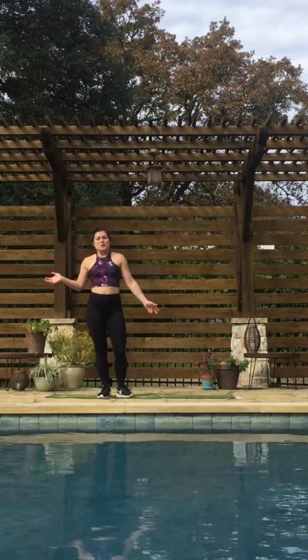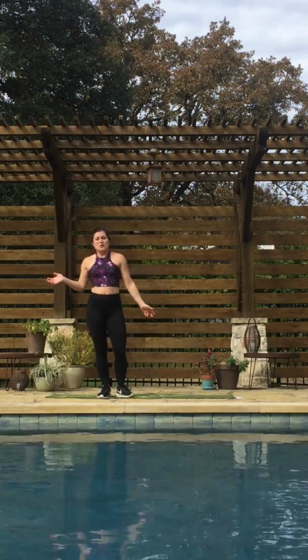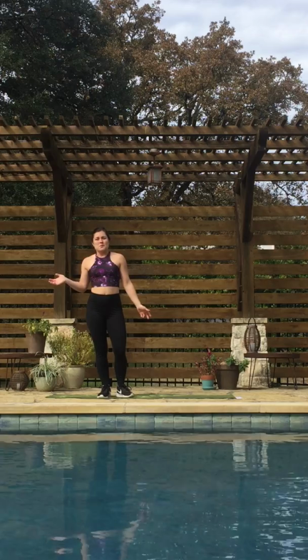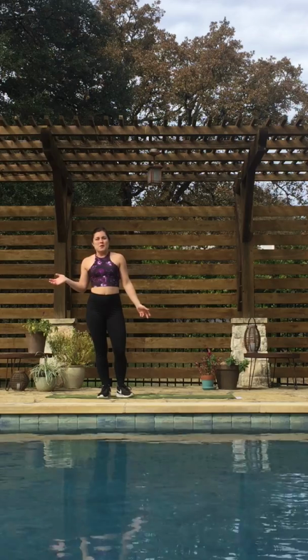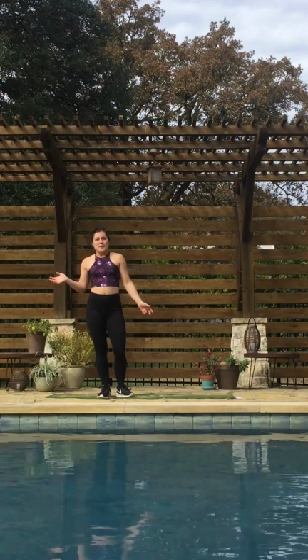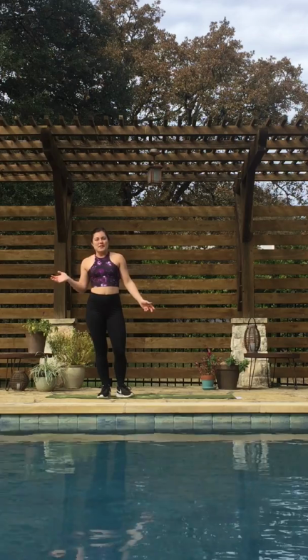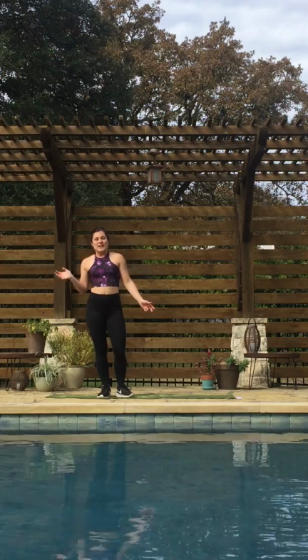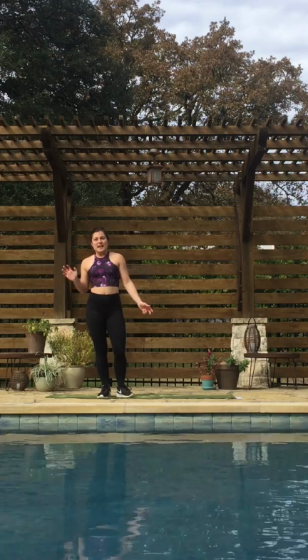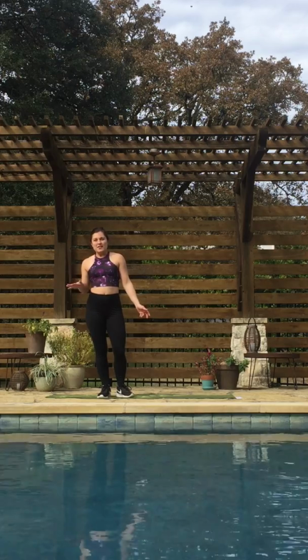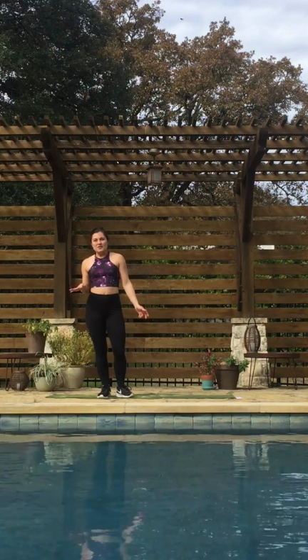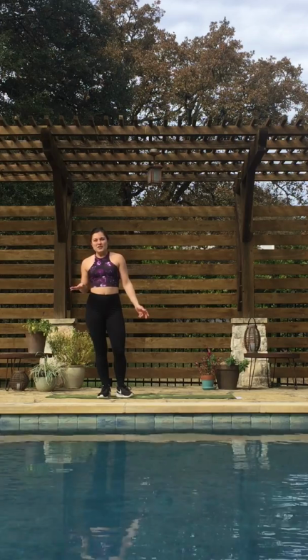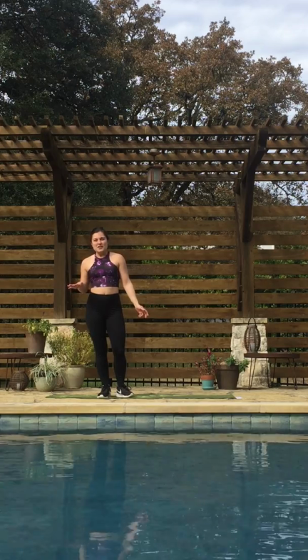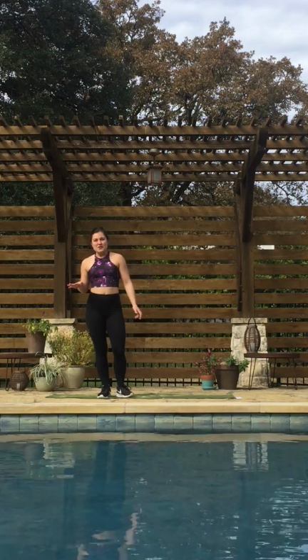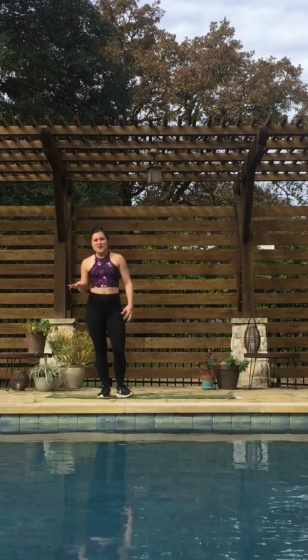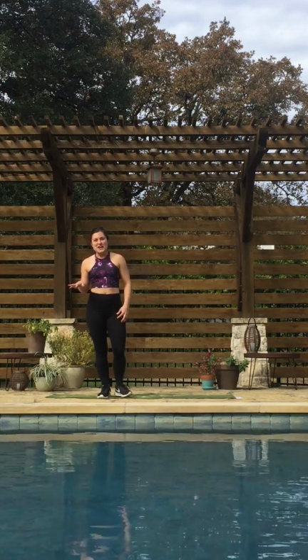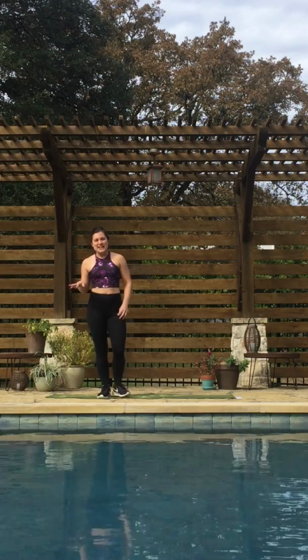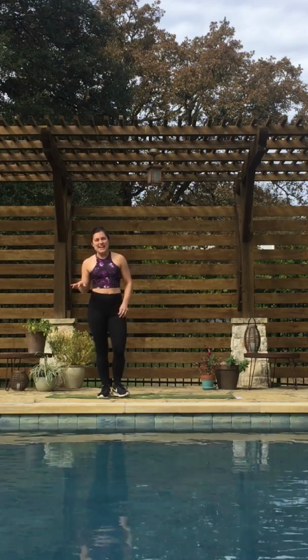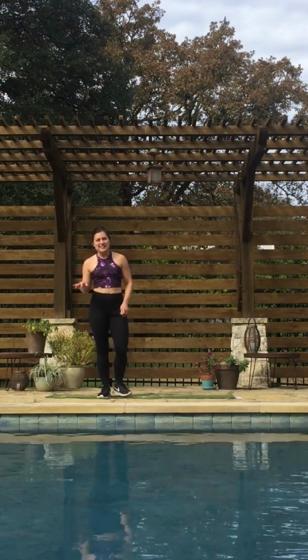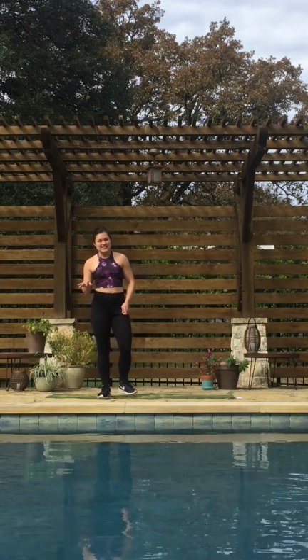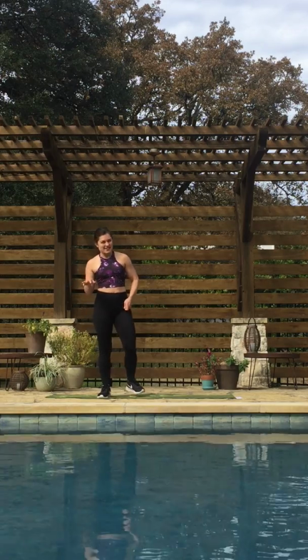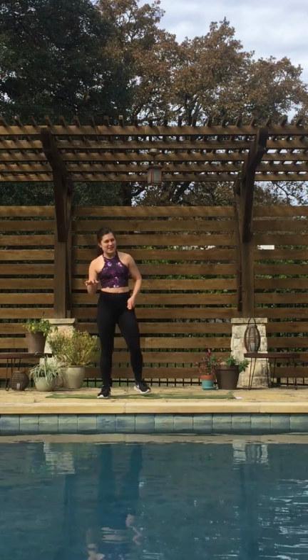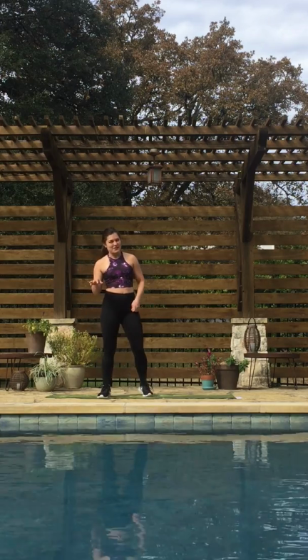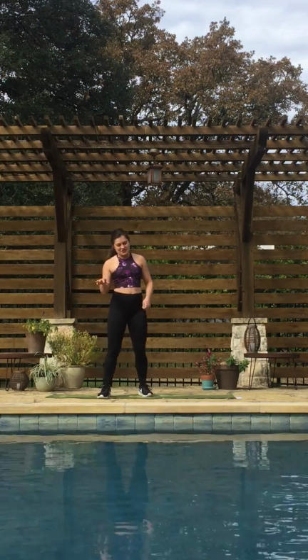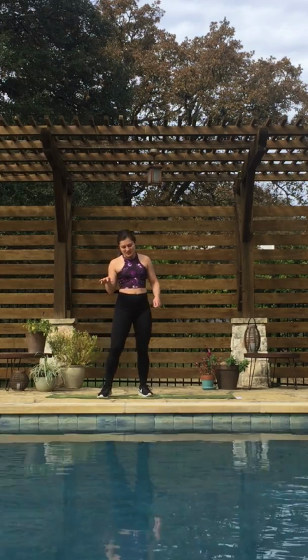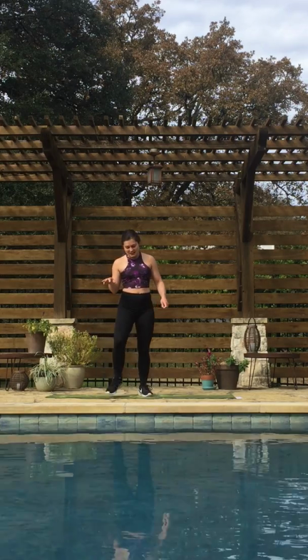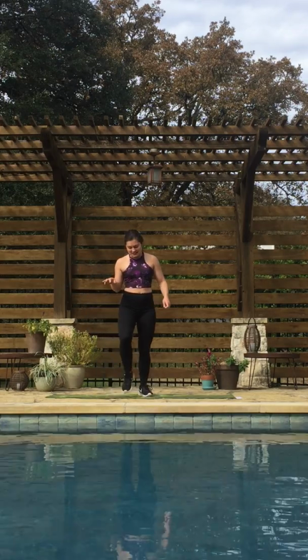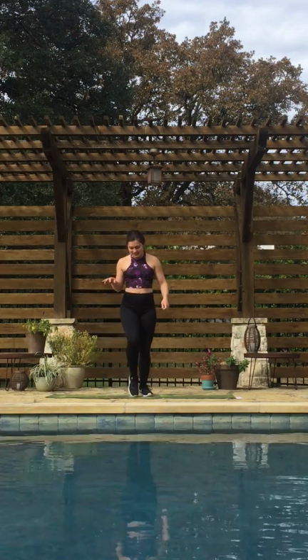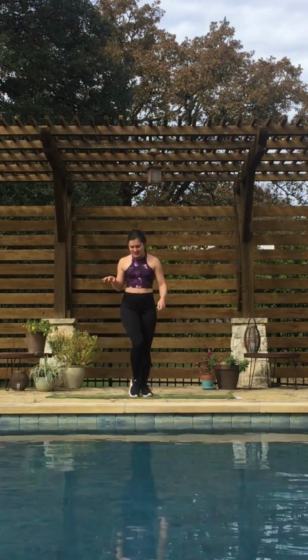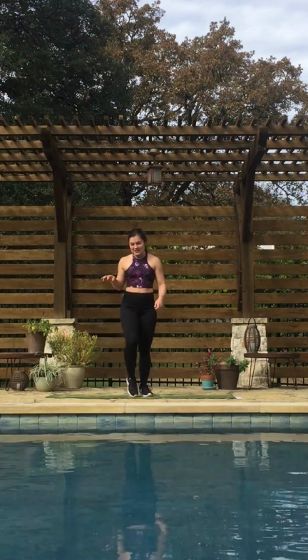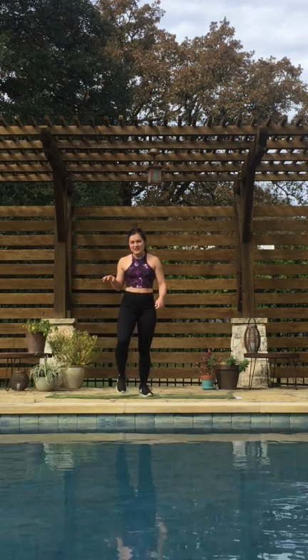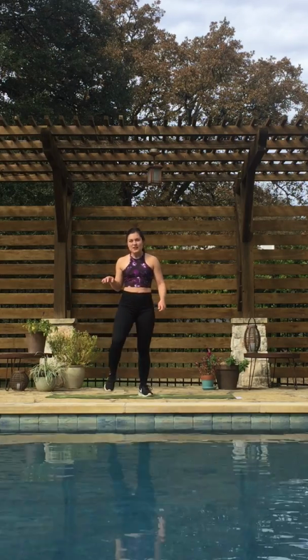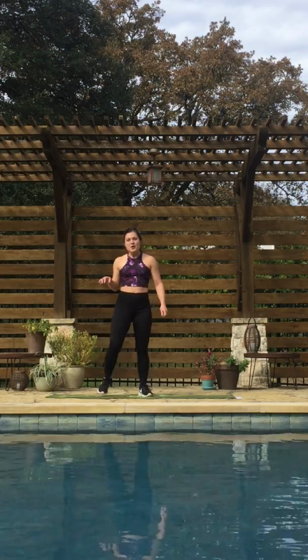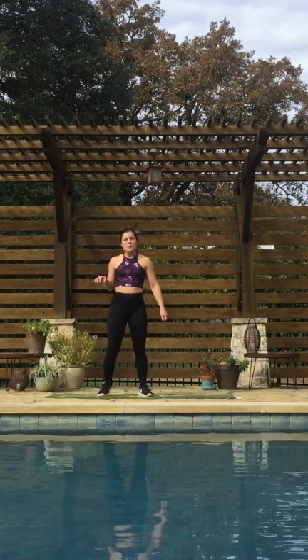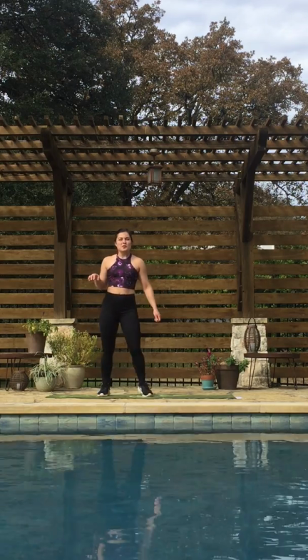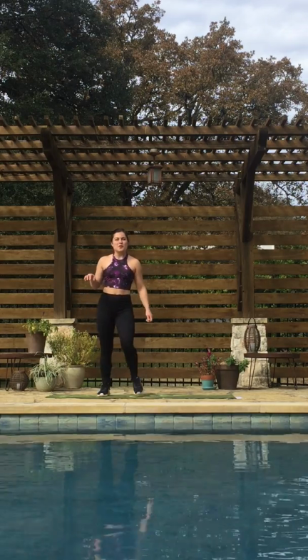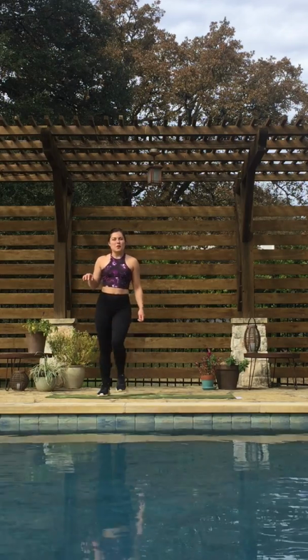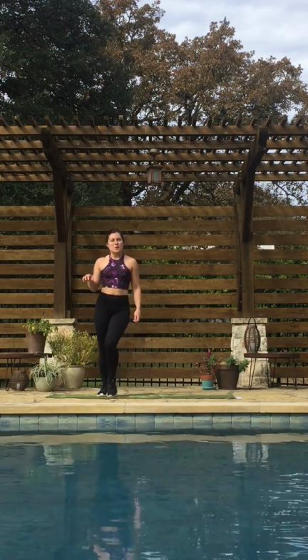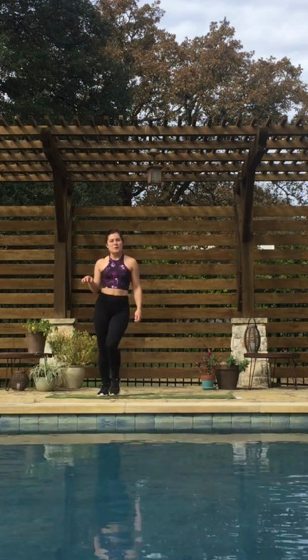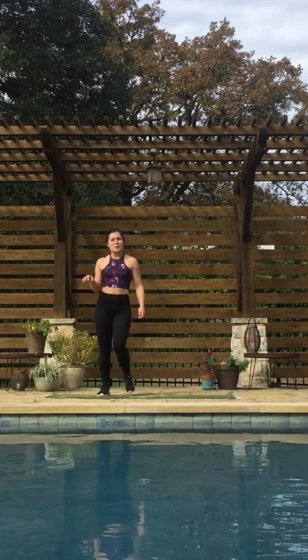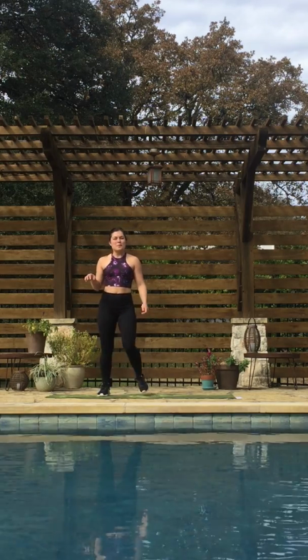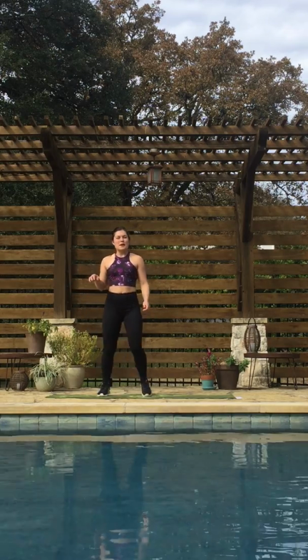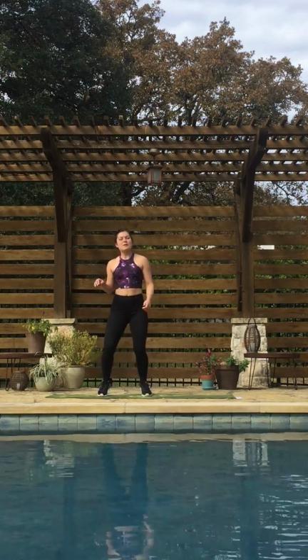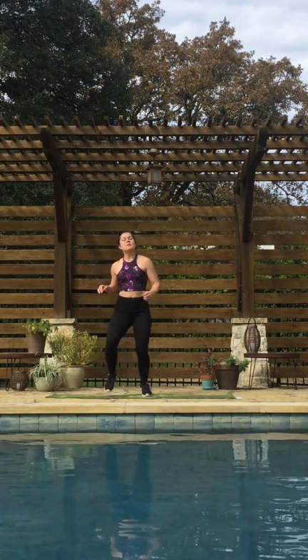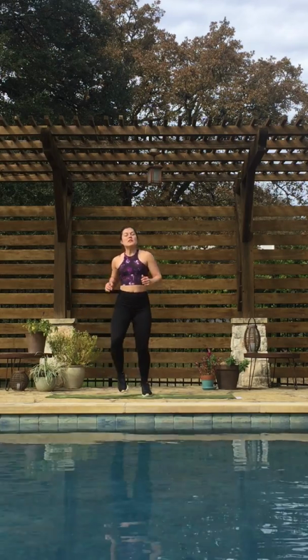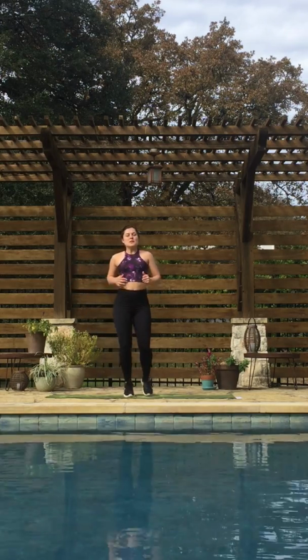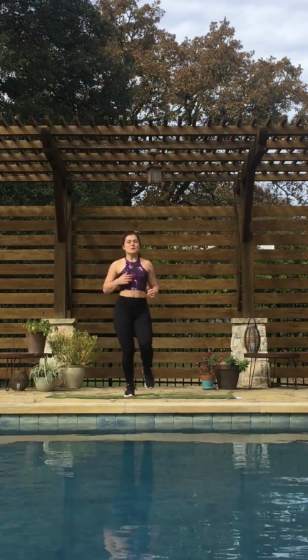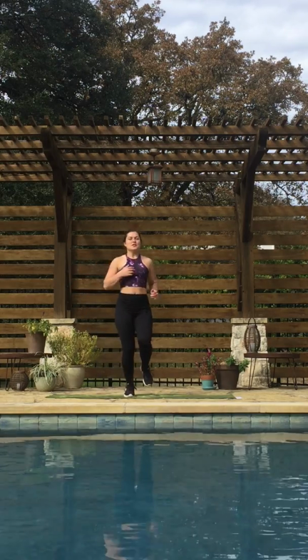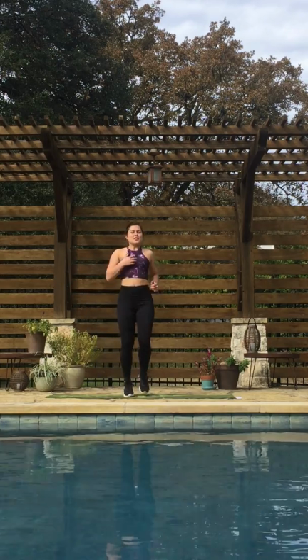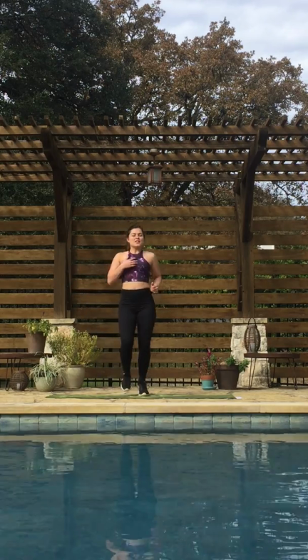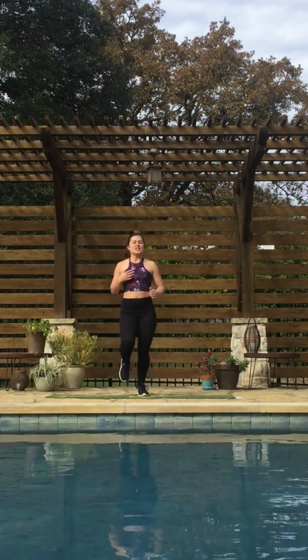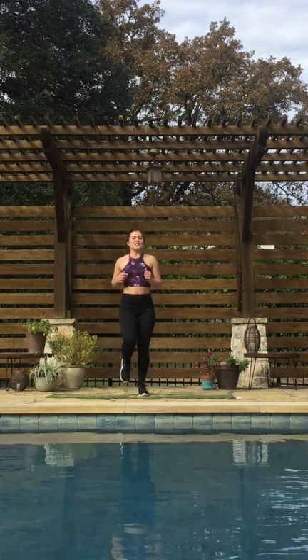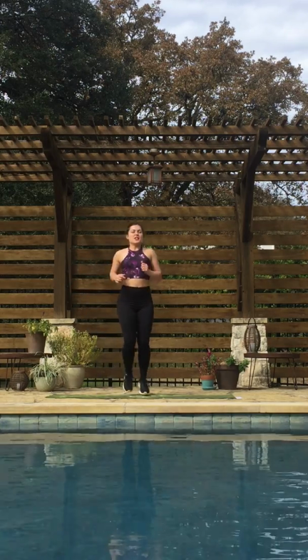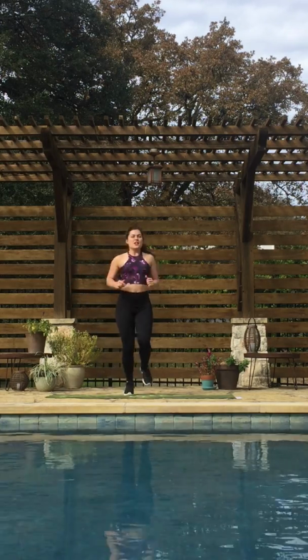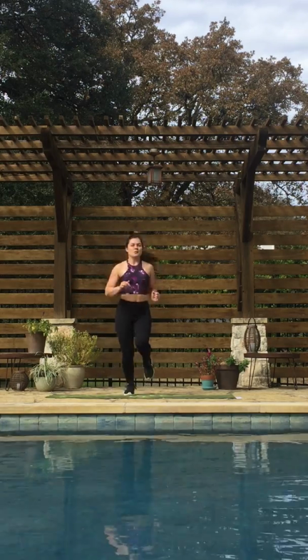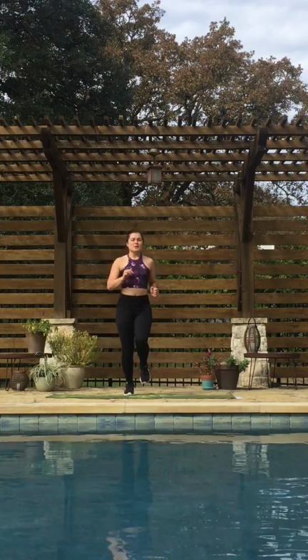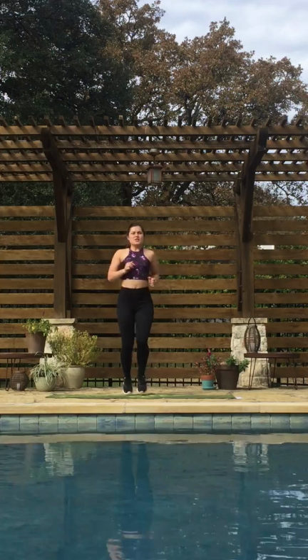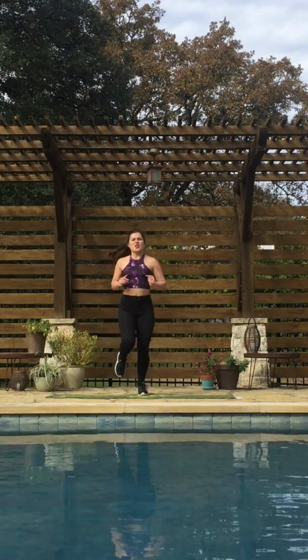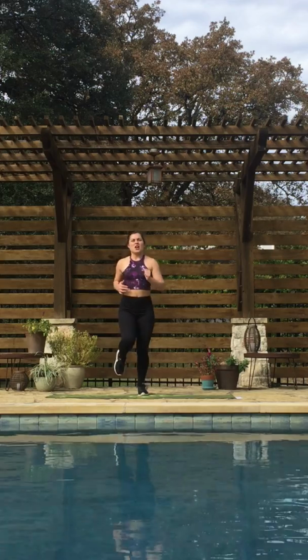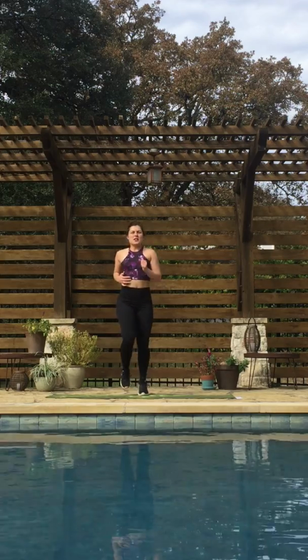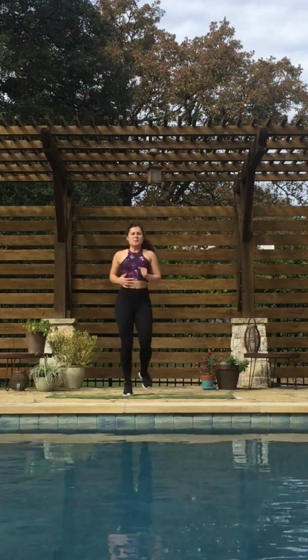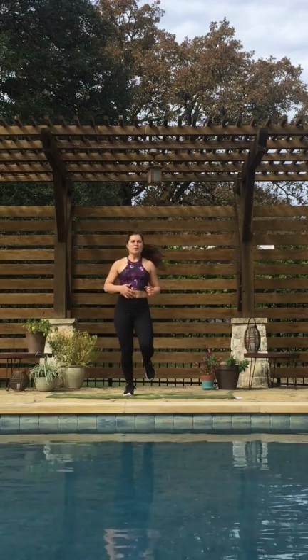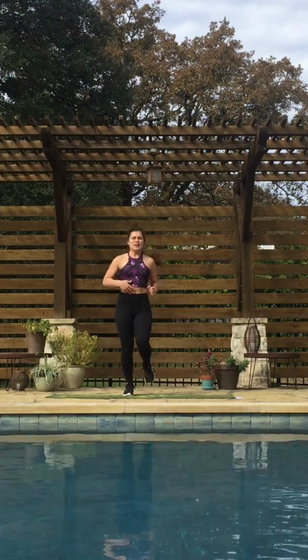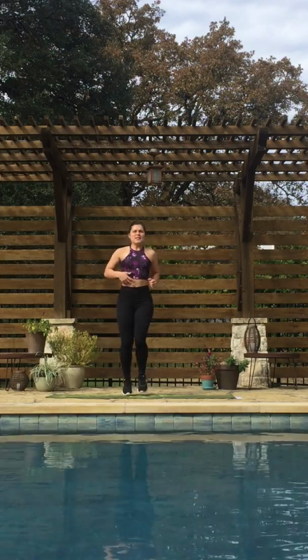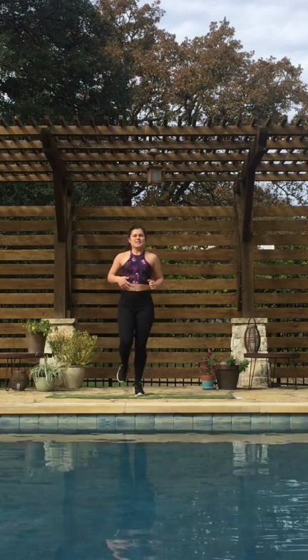I'll talk more about that after the workout, so I want you to get started with our warm-up now. We're just going to start with a jog in place.